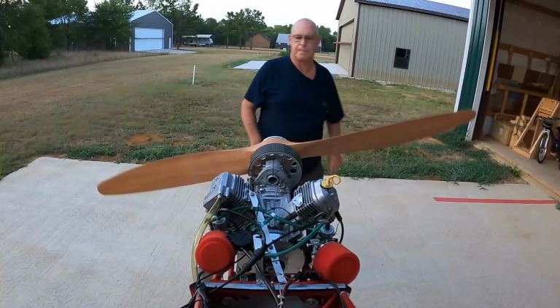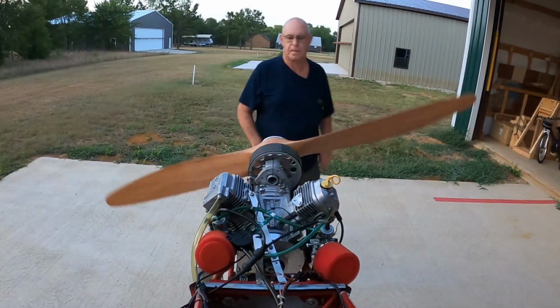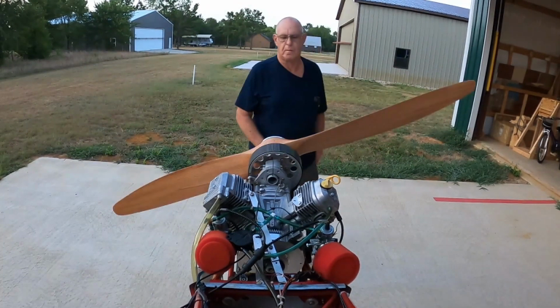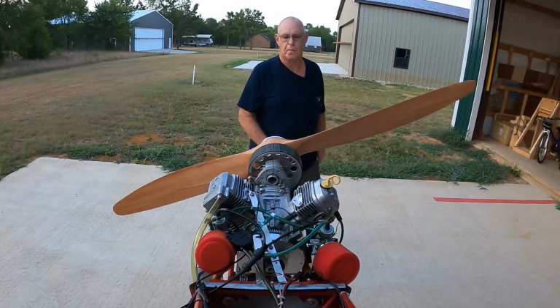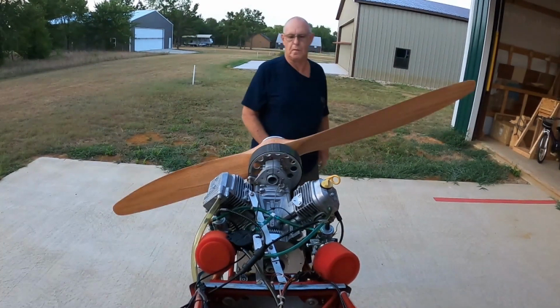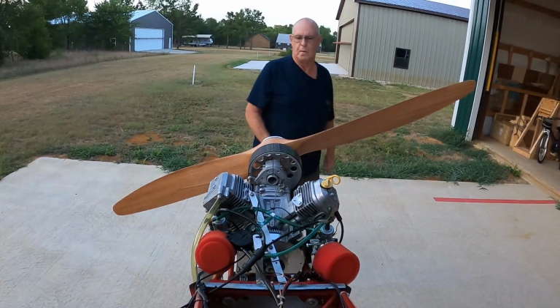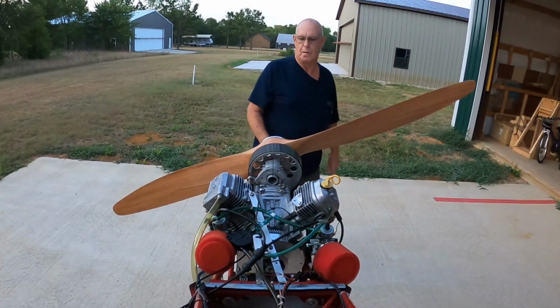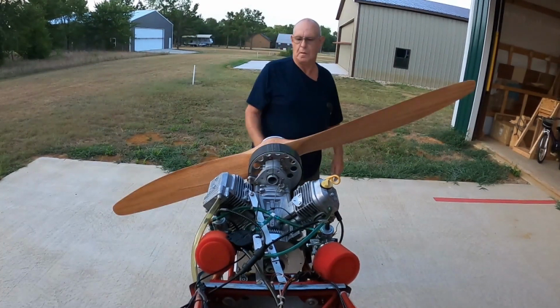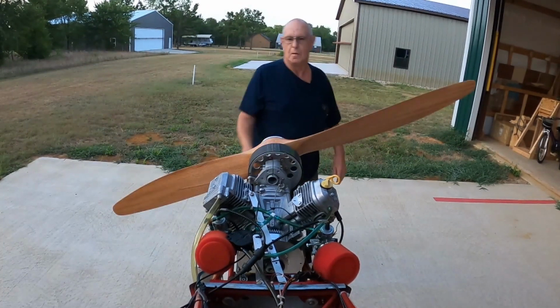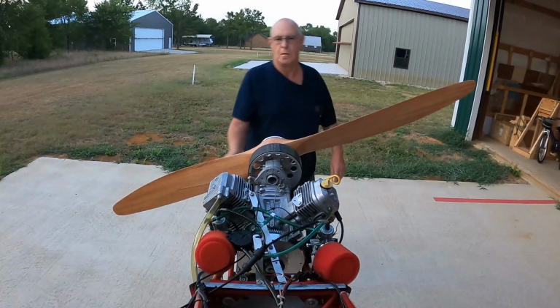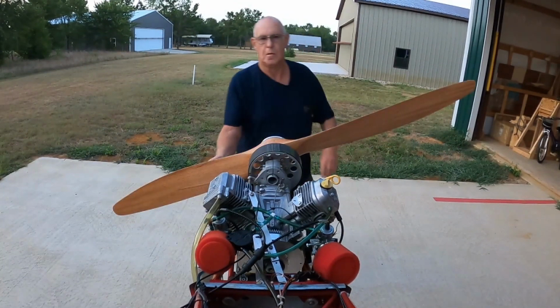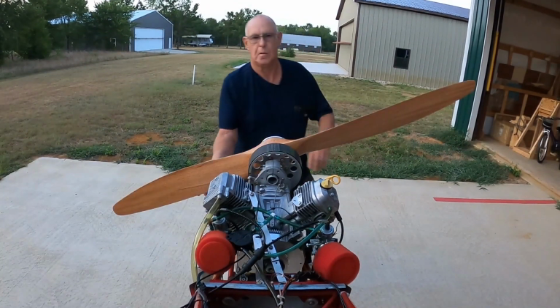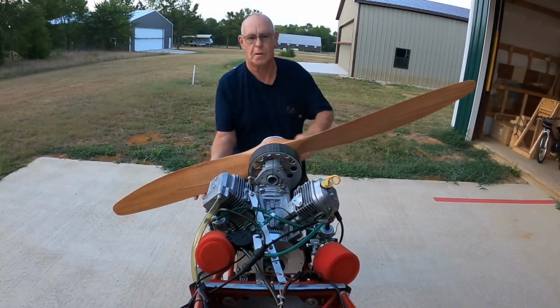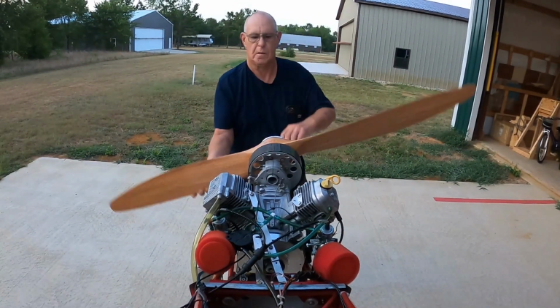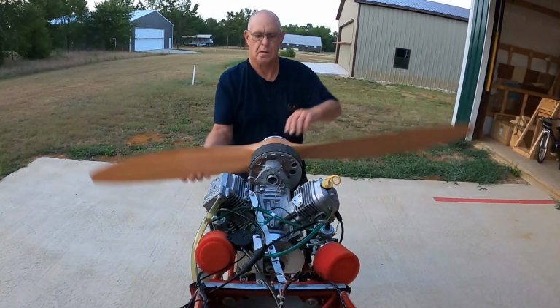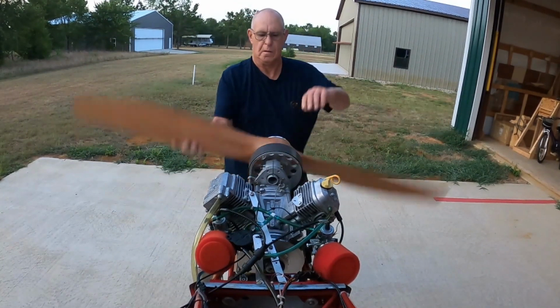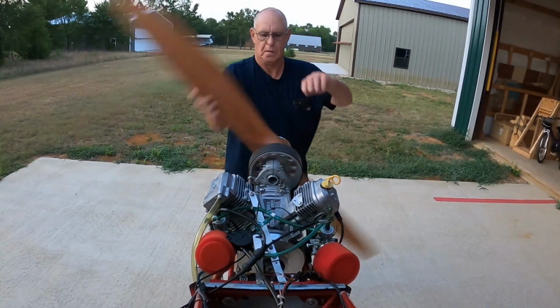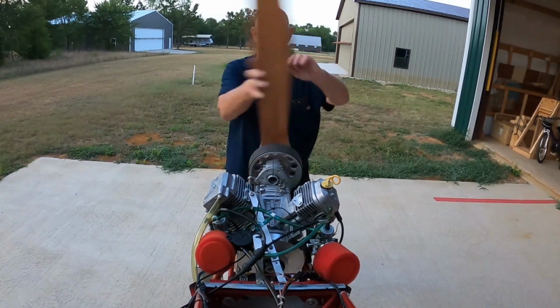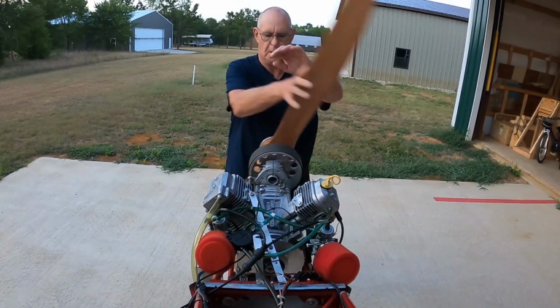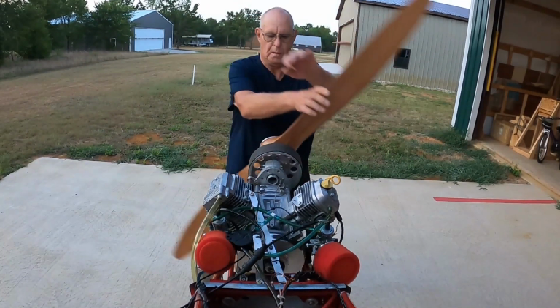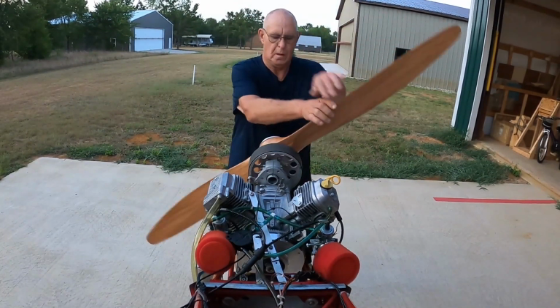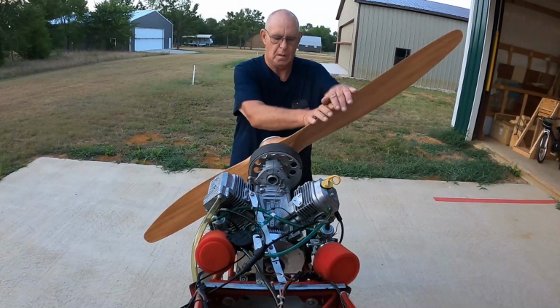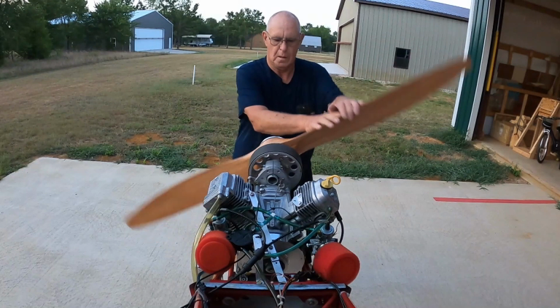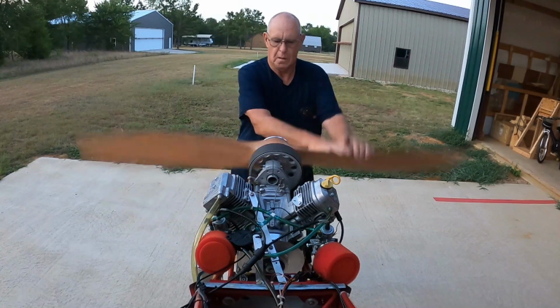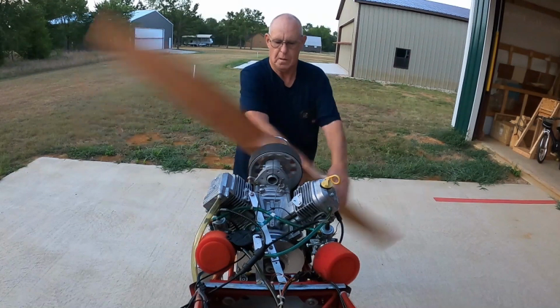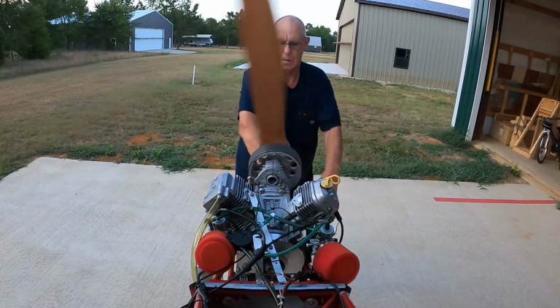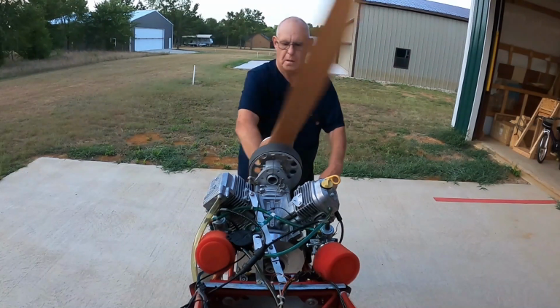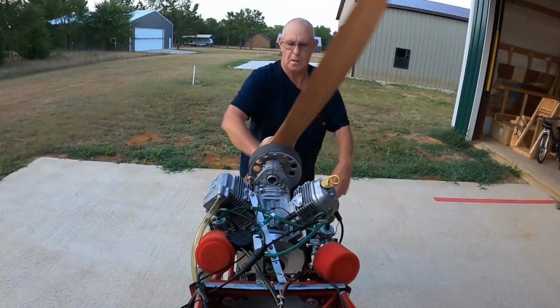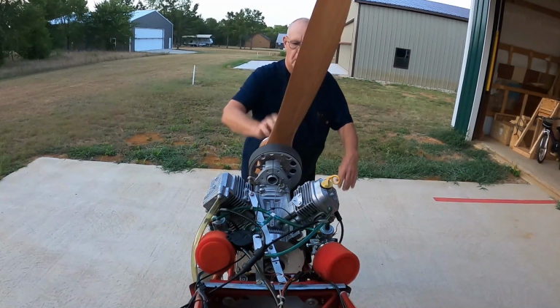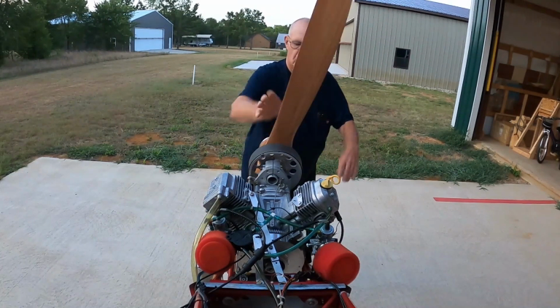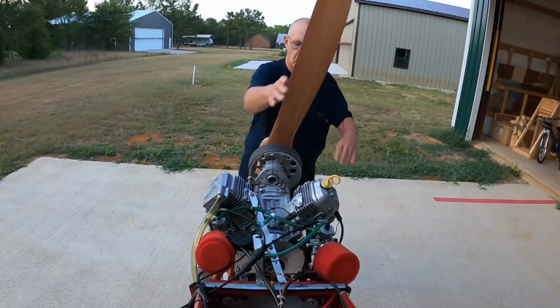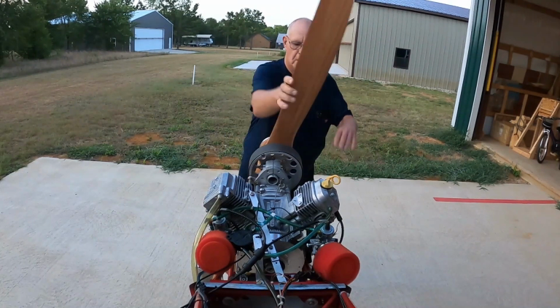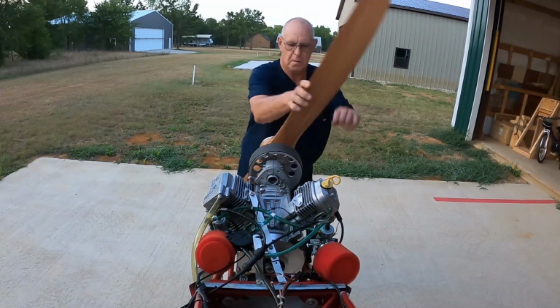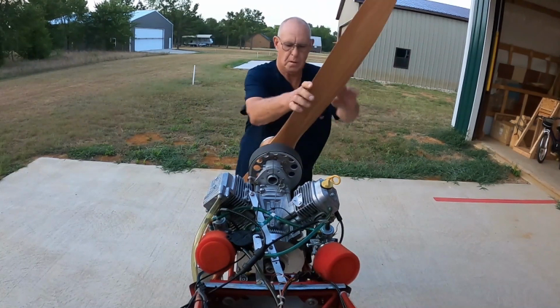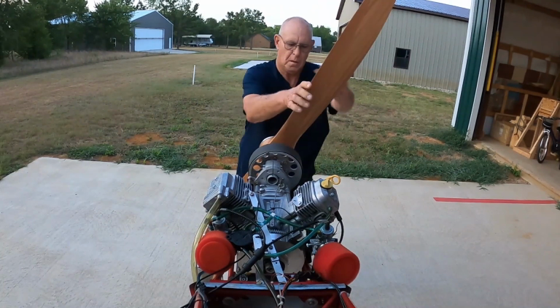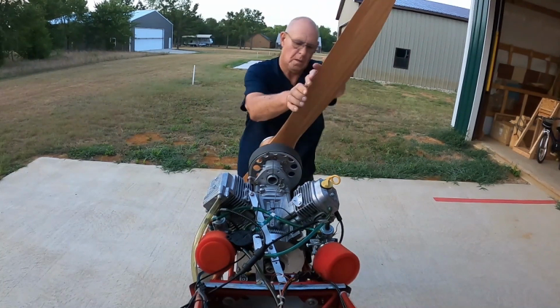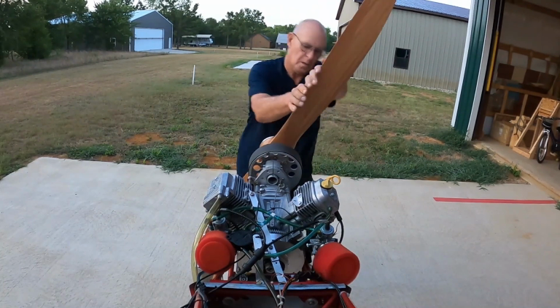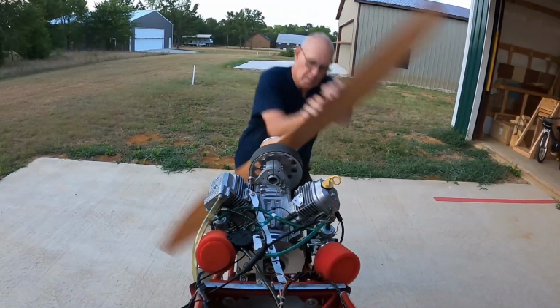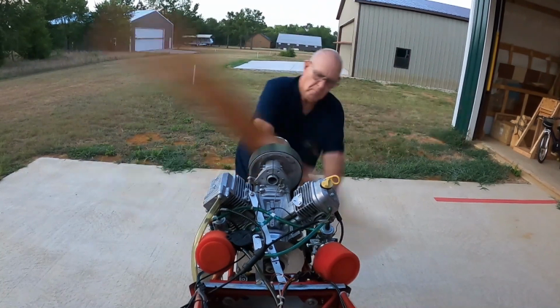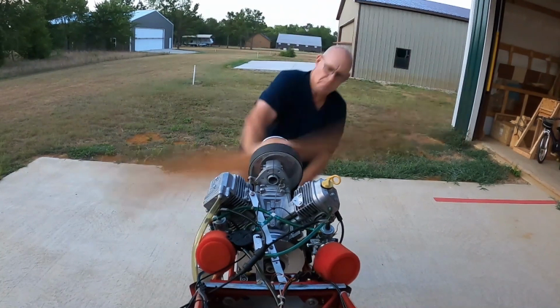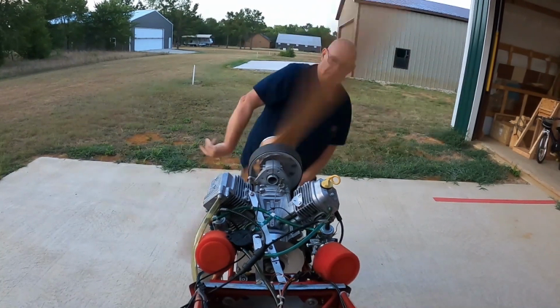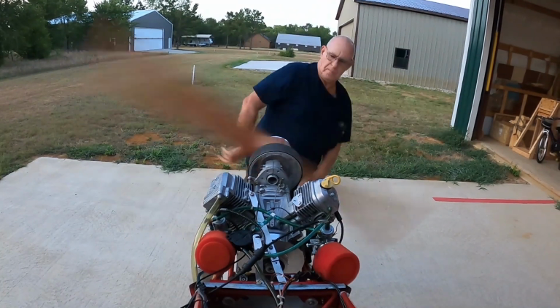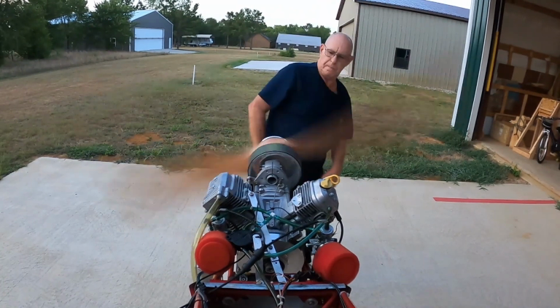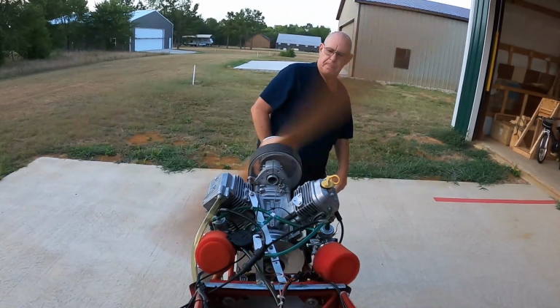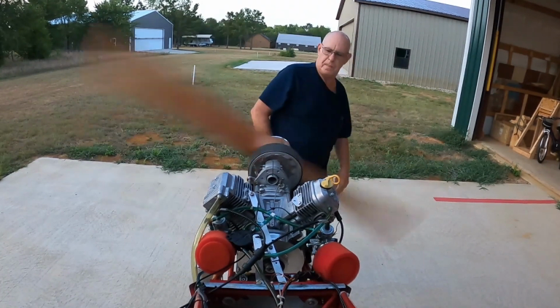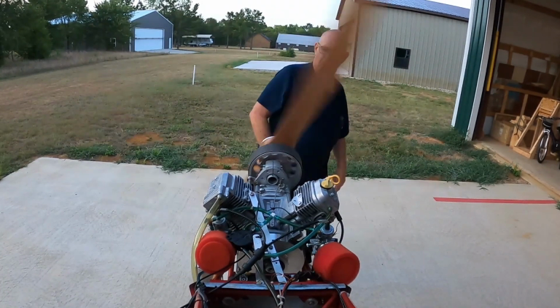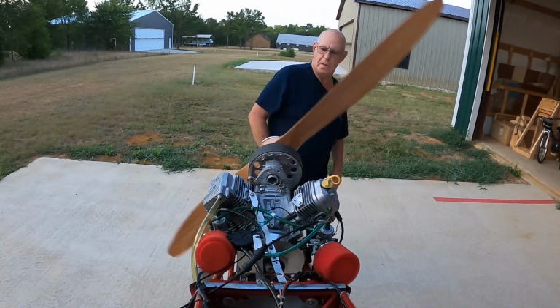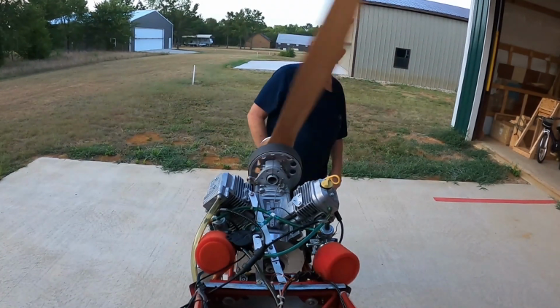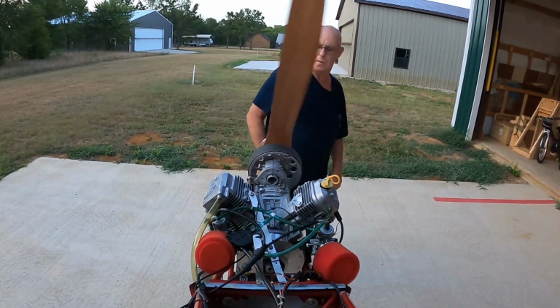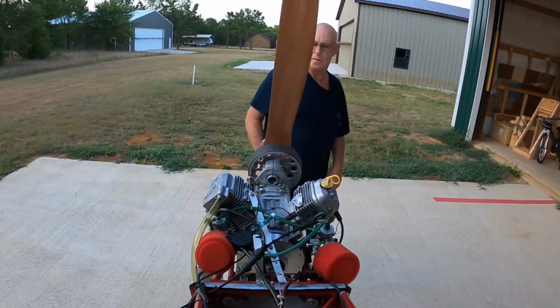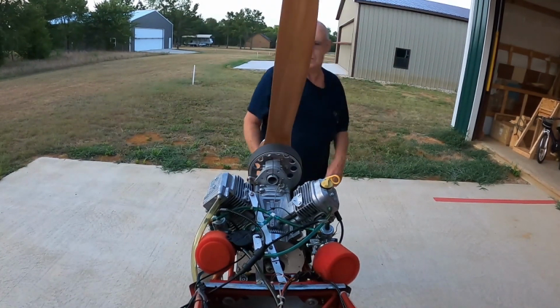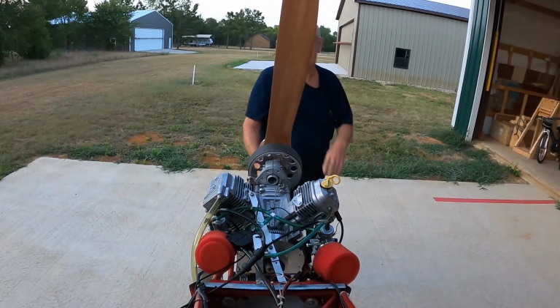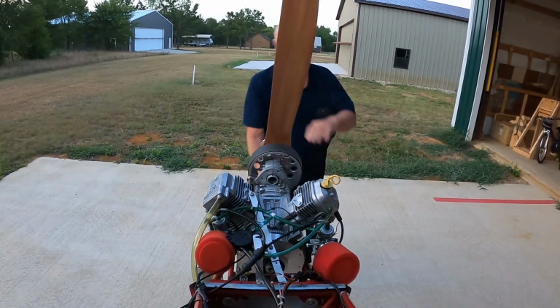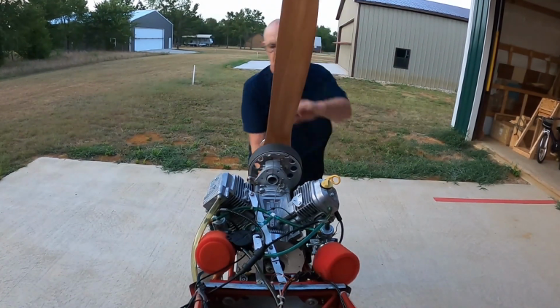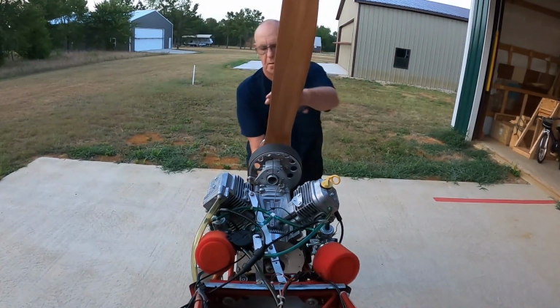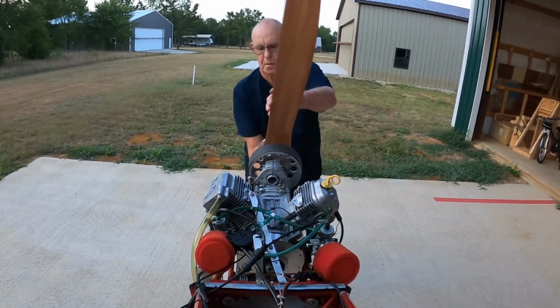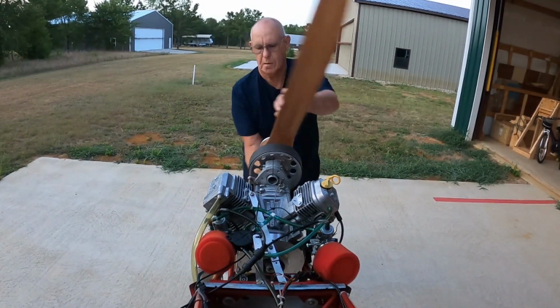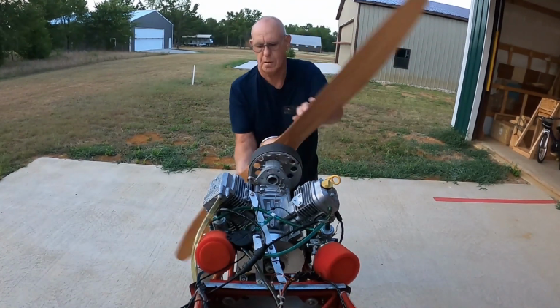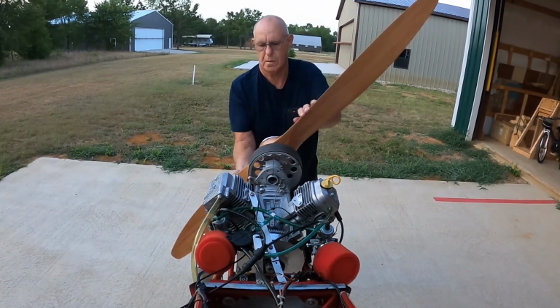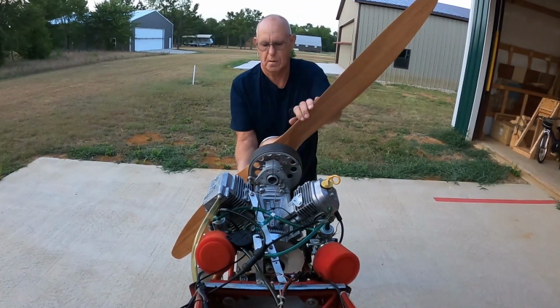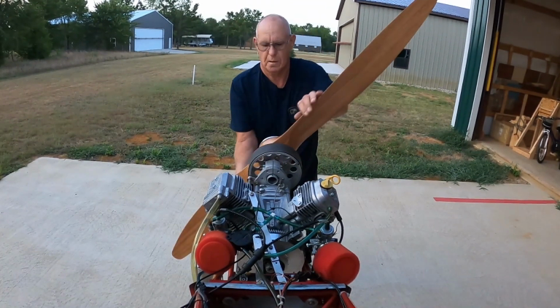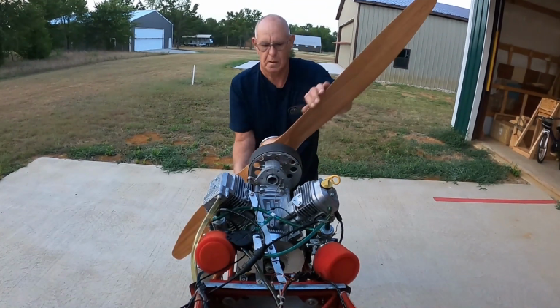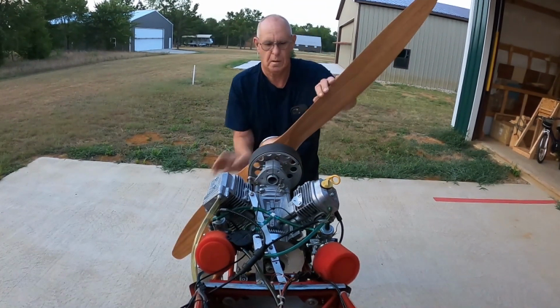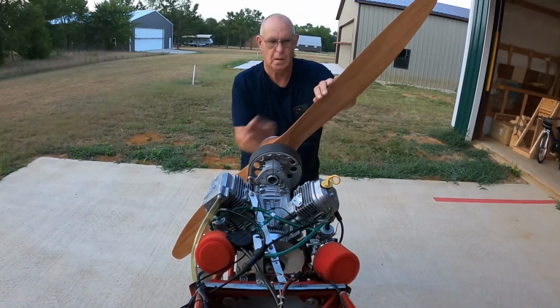Here is how to start the Briggs and Stratton engine. I usually start my VW engines from the rear and have the right hand on the throttle.